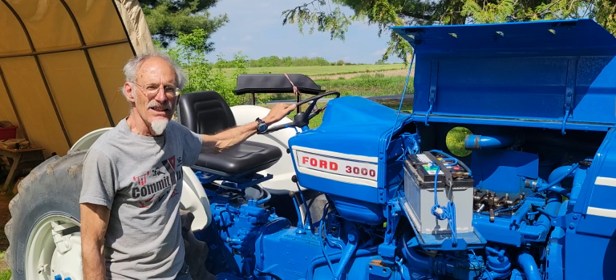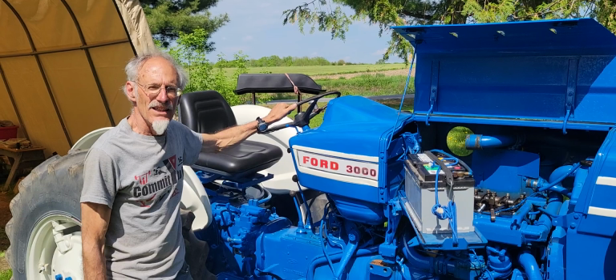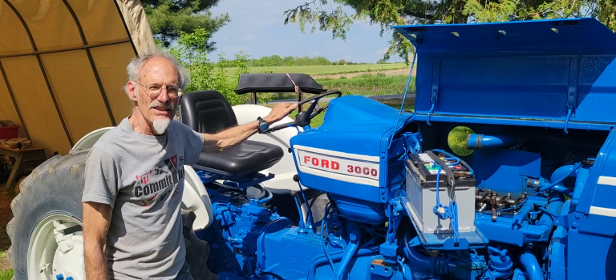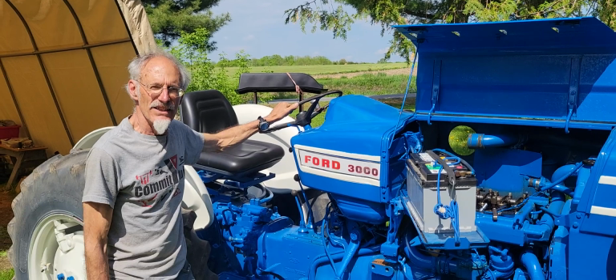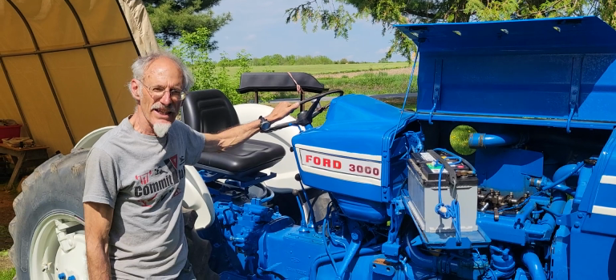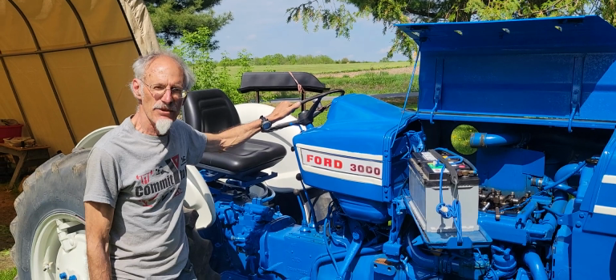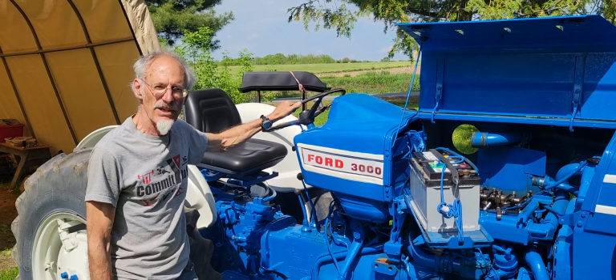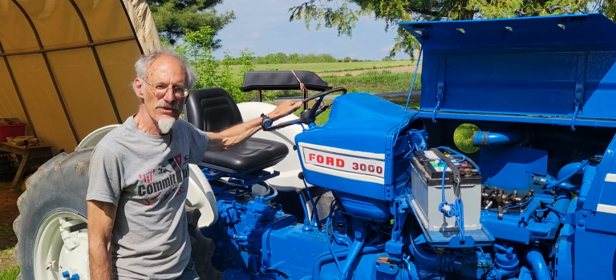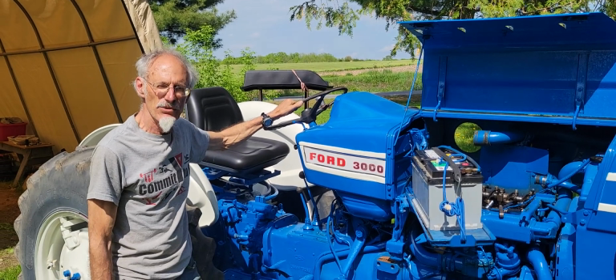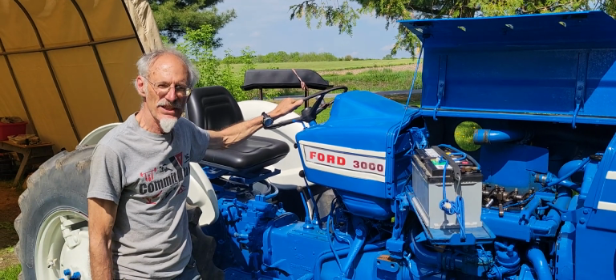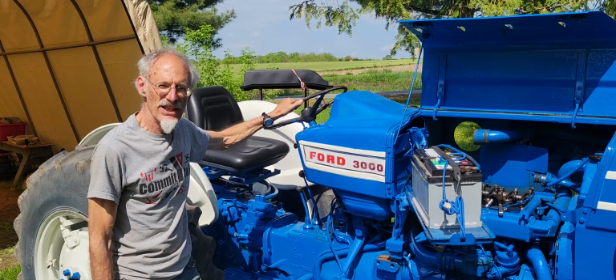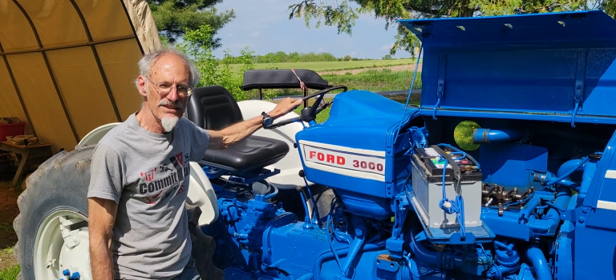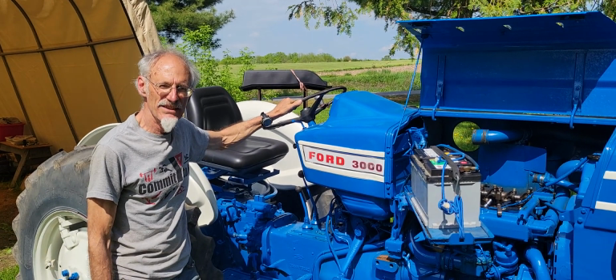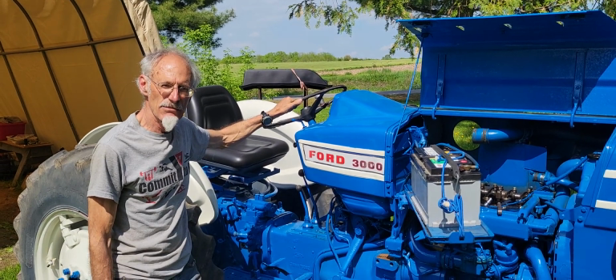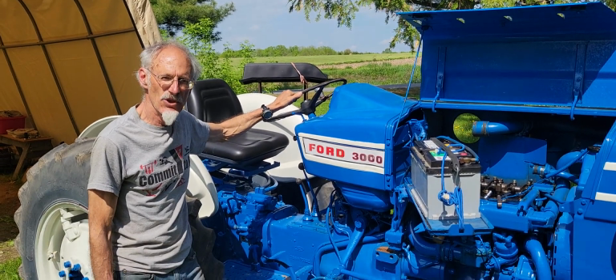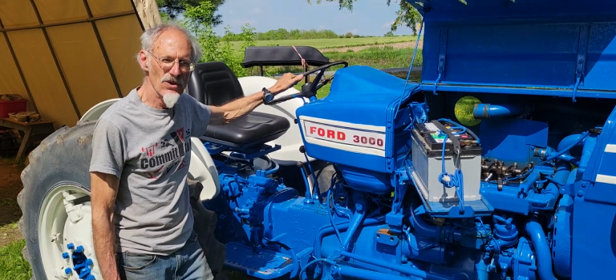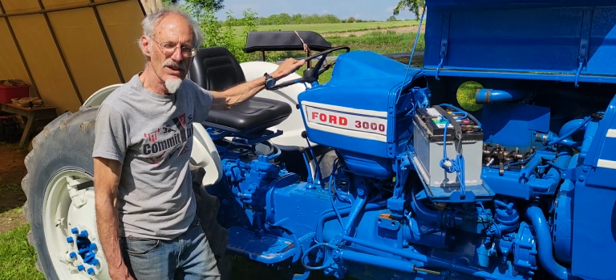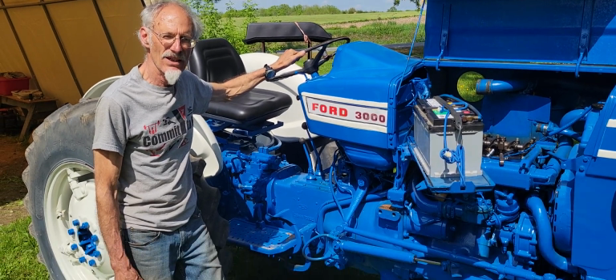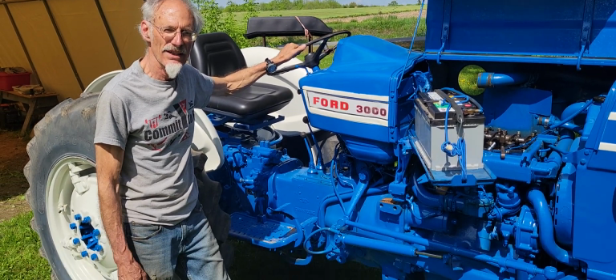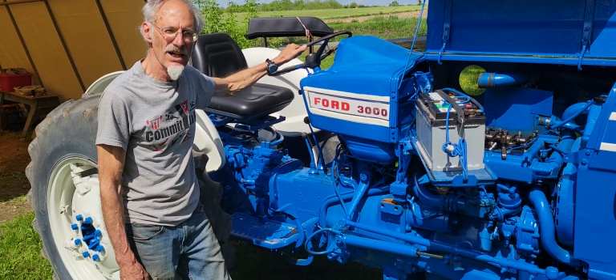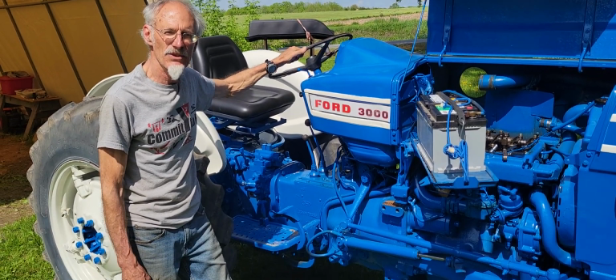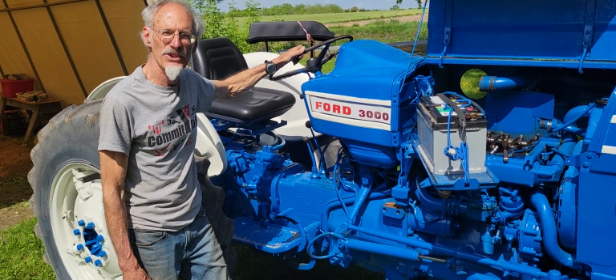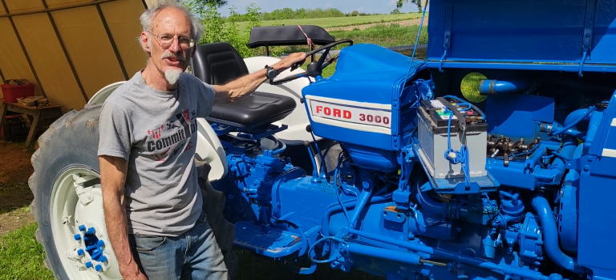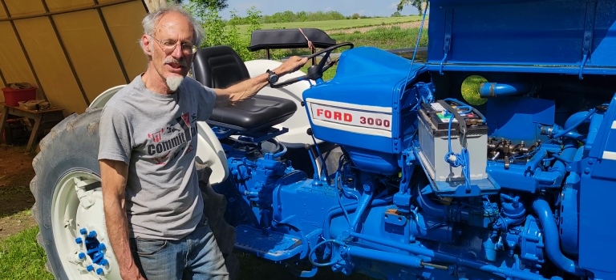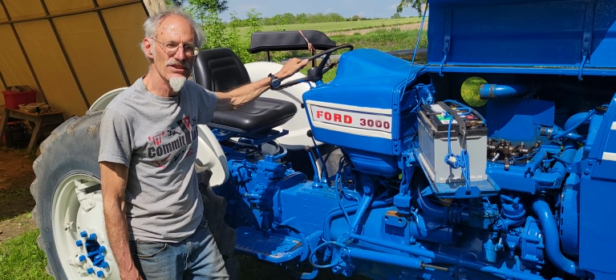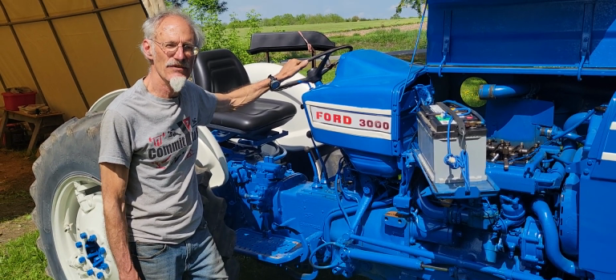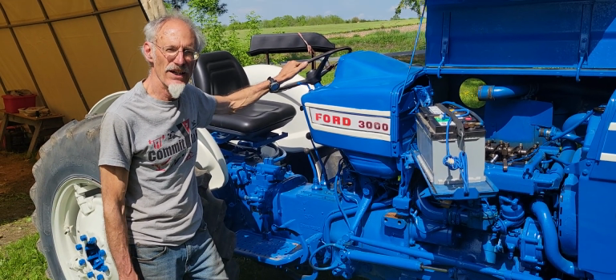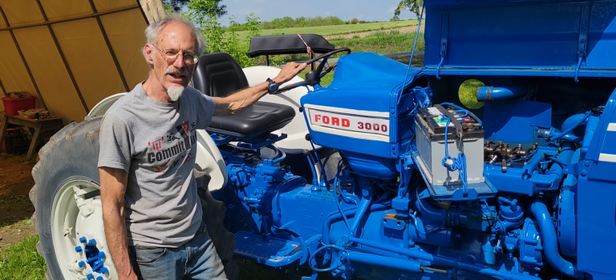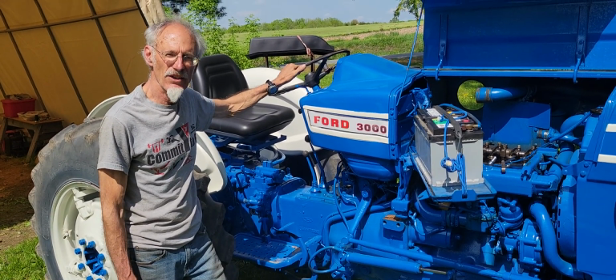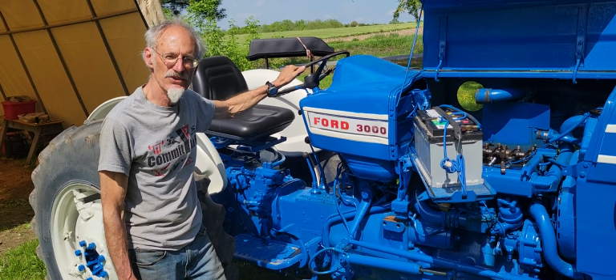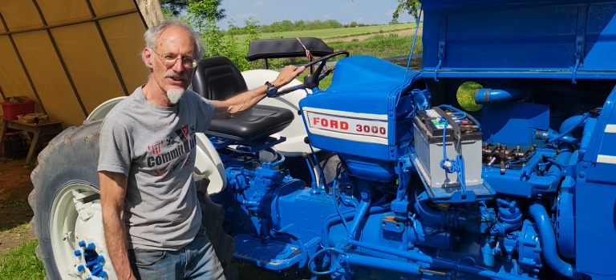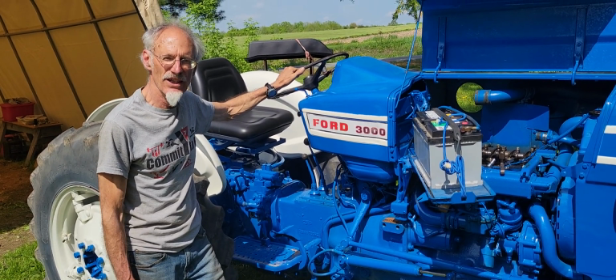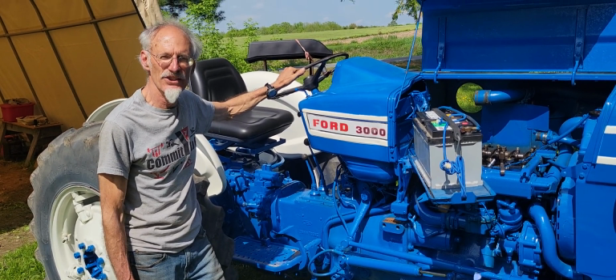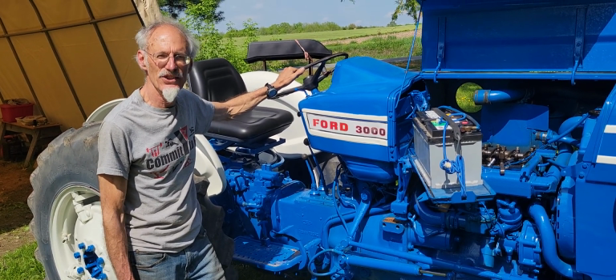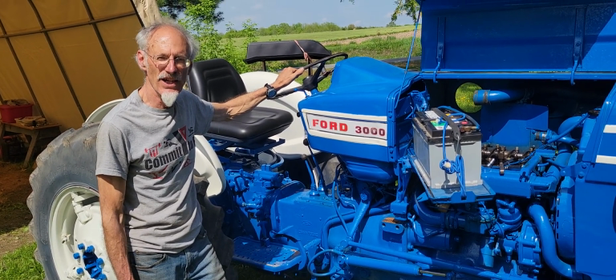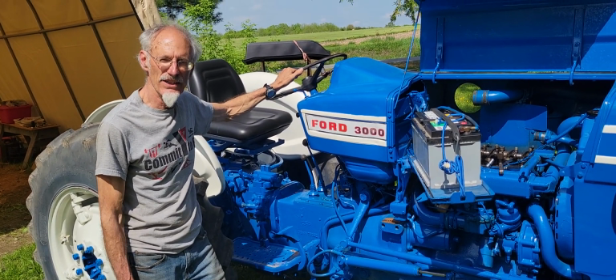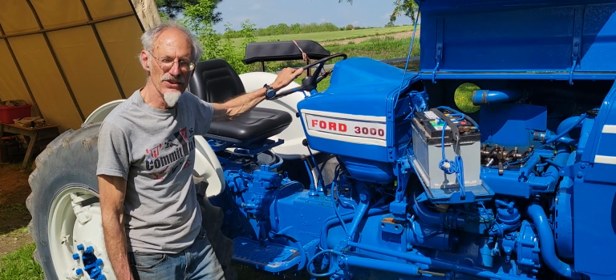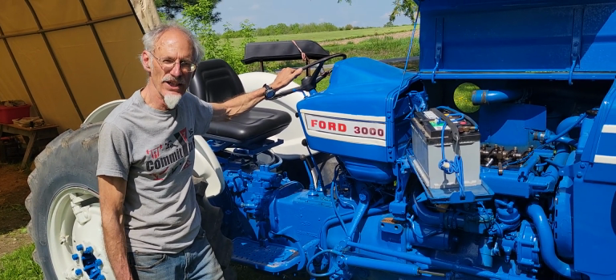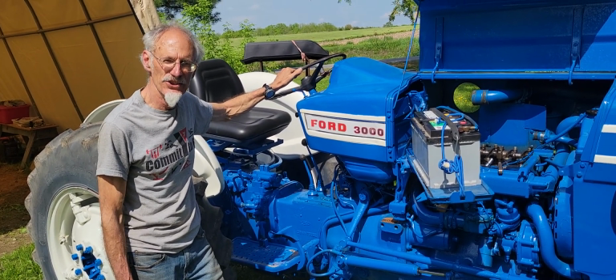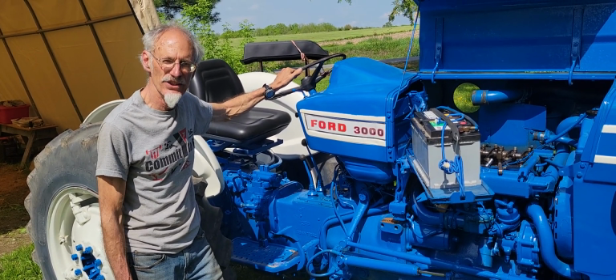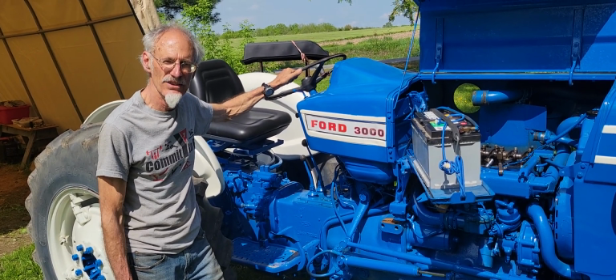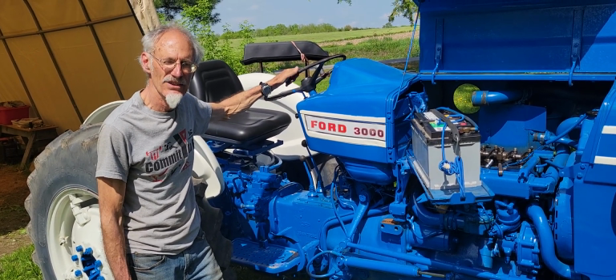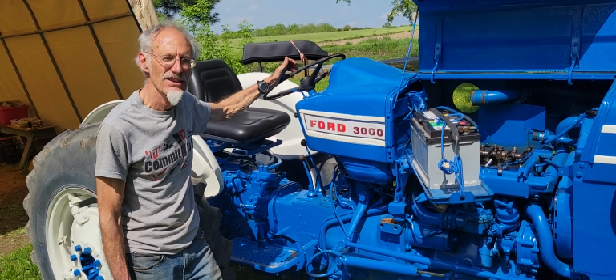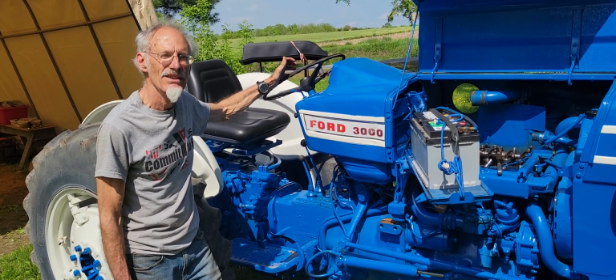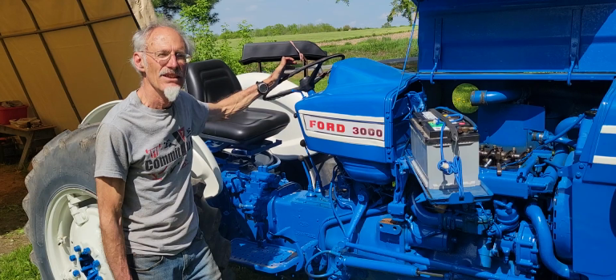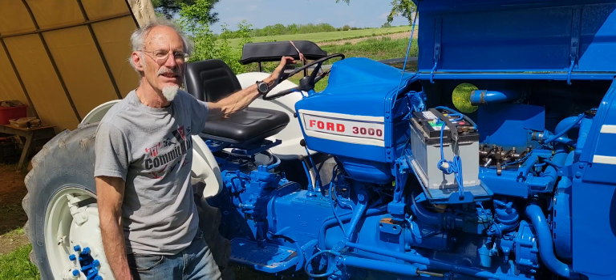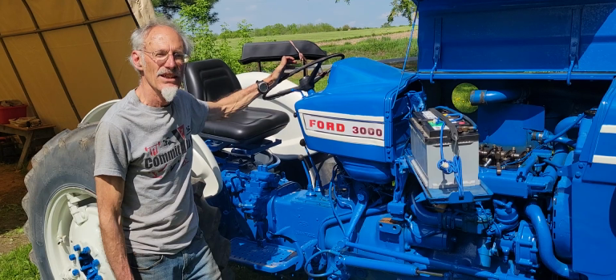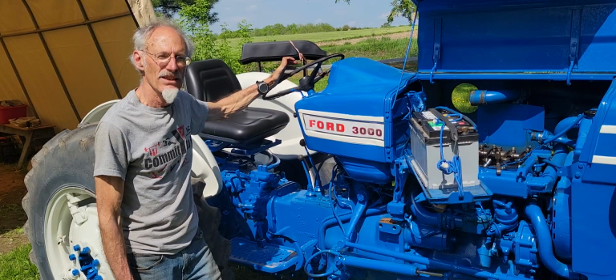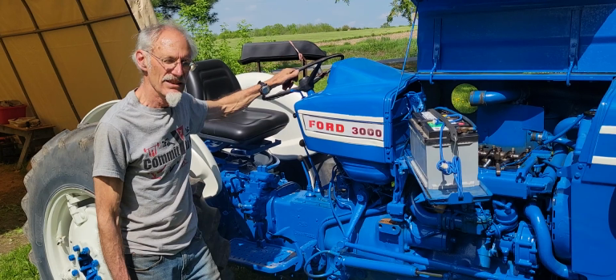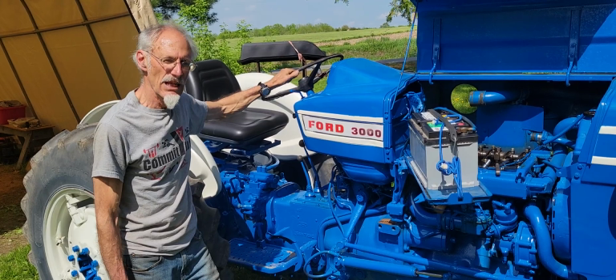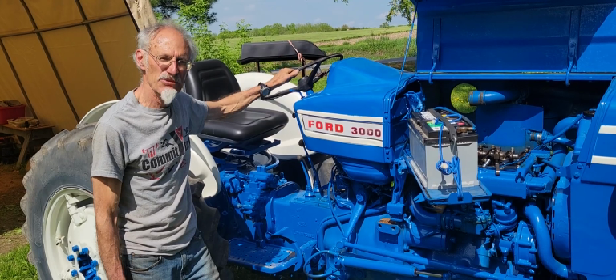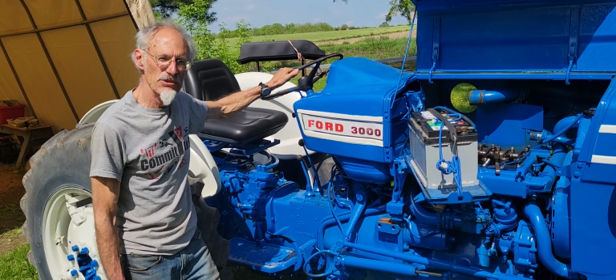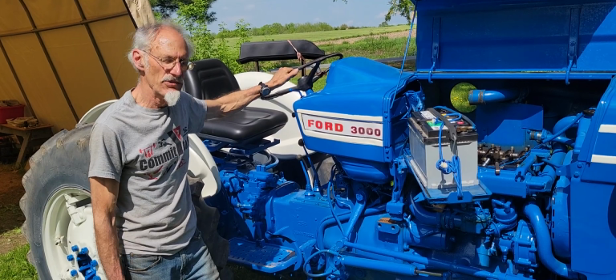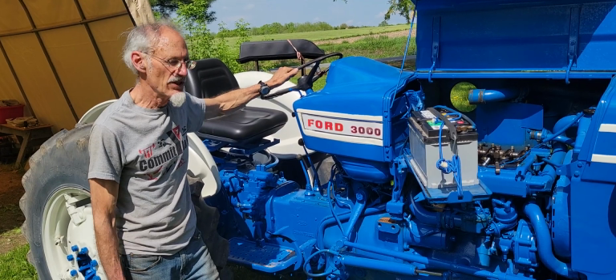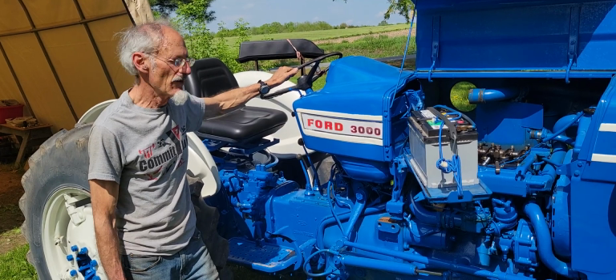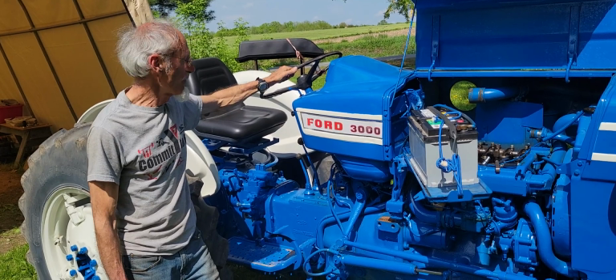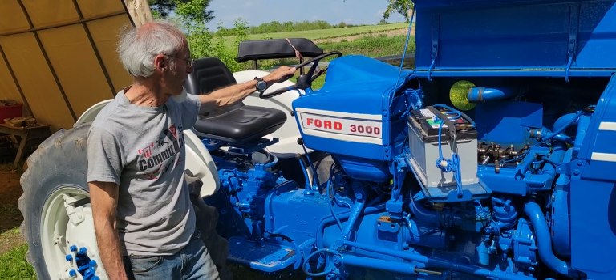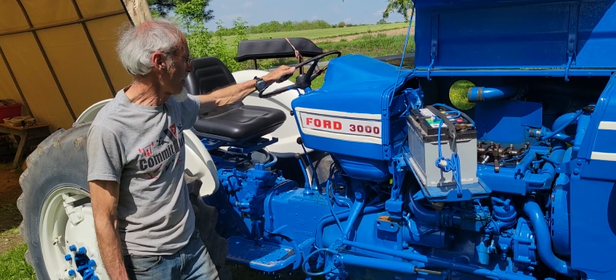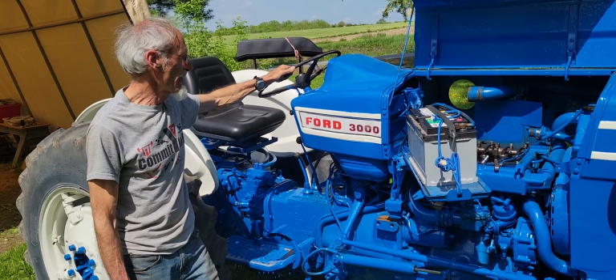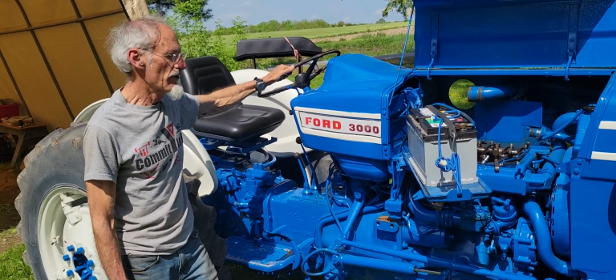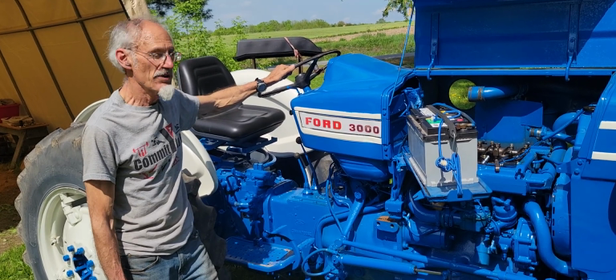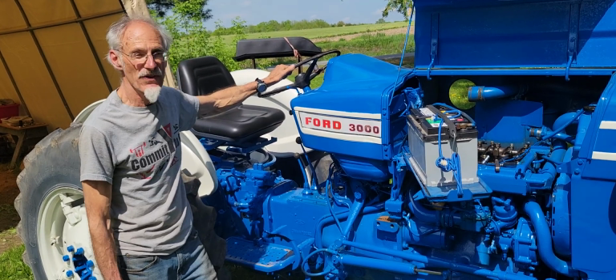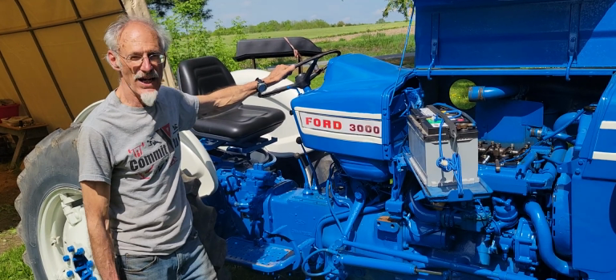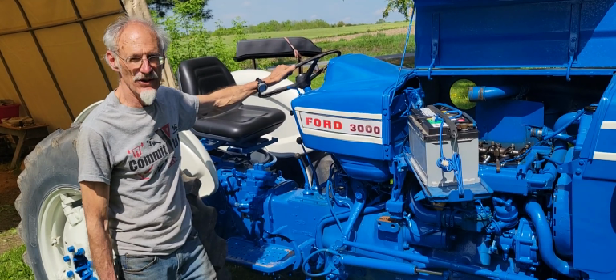Today we have a really nice demo on how to adjust the valves on a tractor engine. This happens to be a Ford 3000.